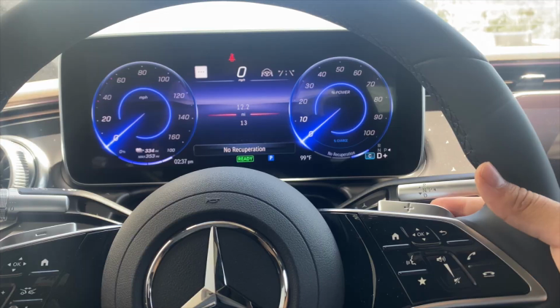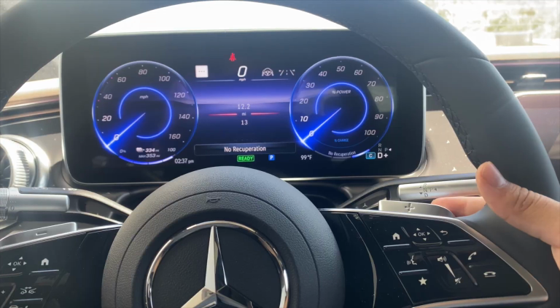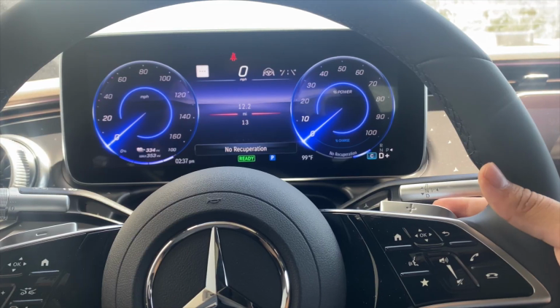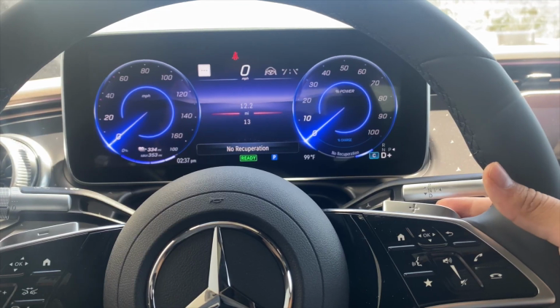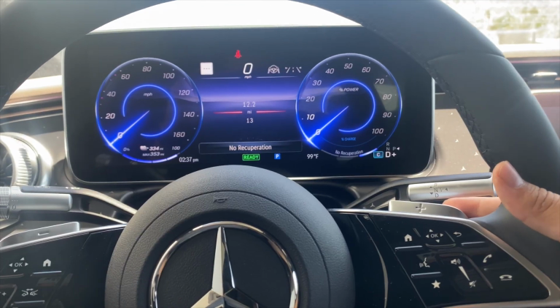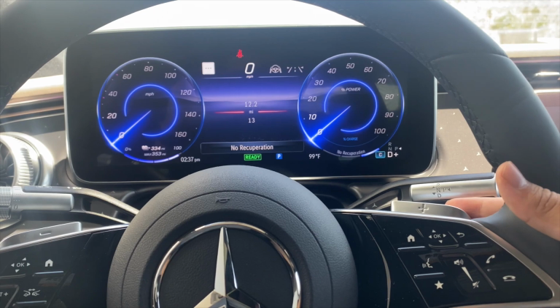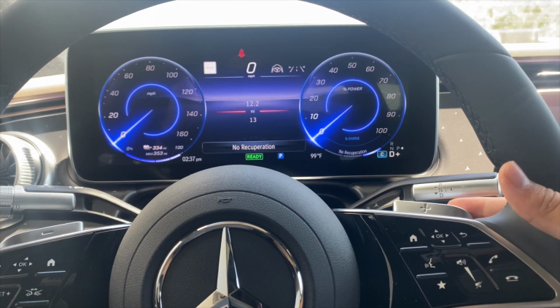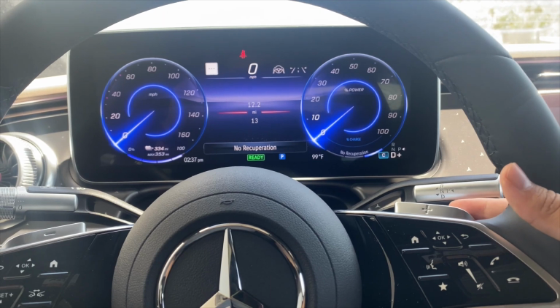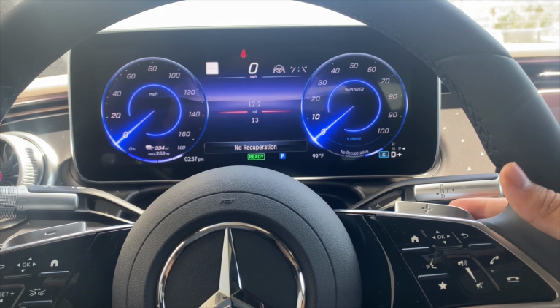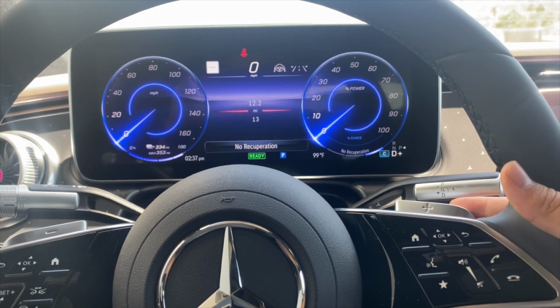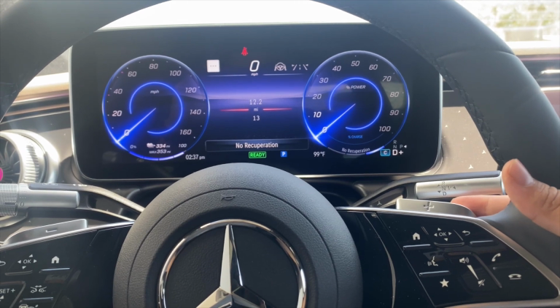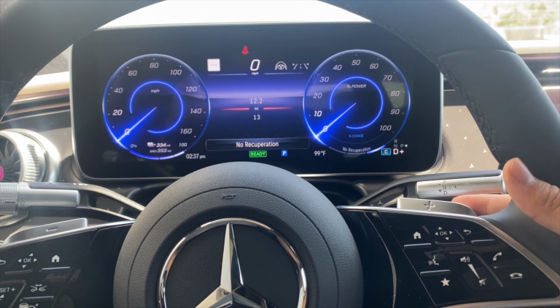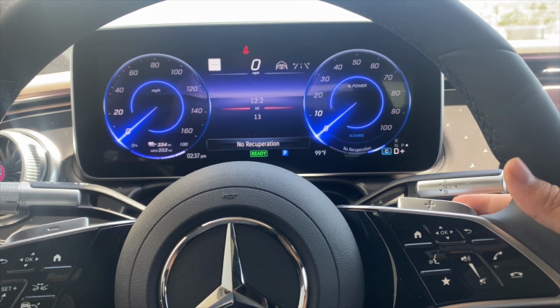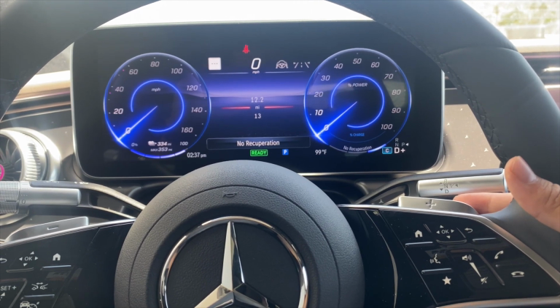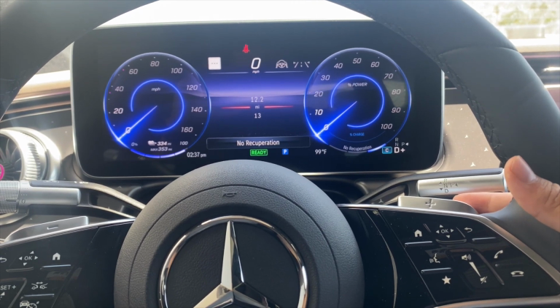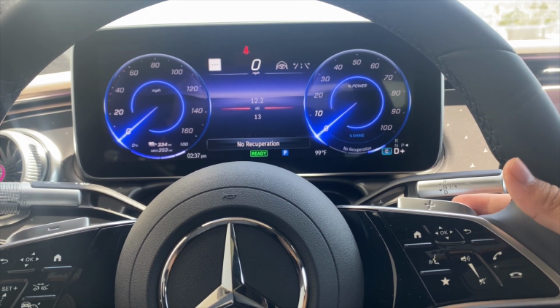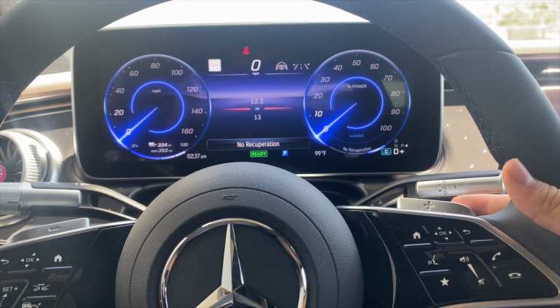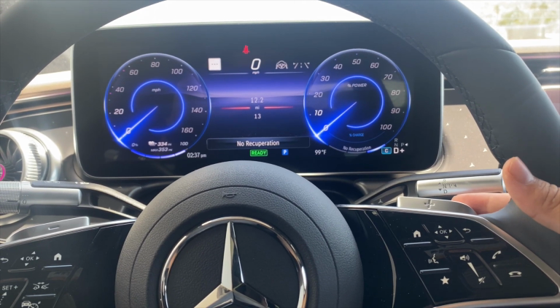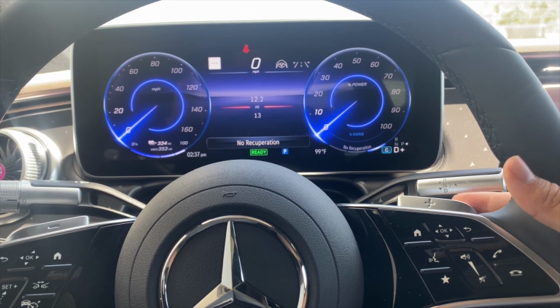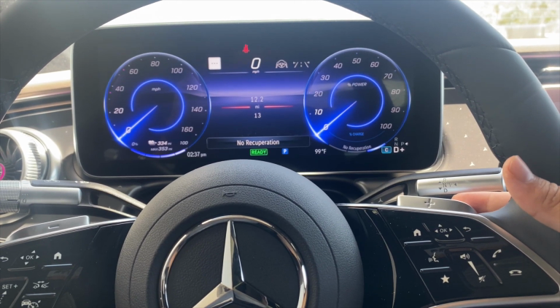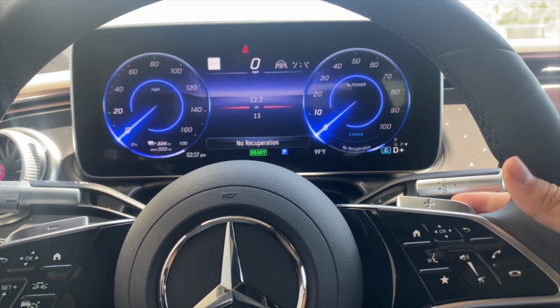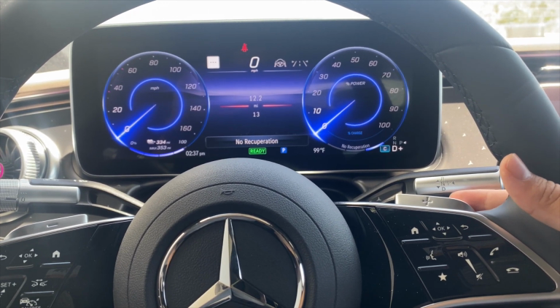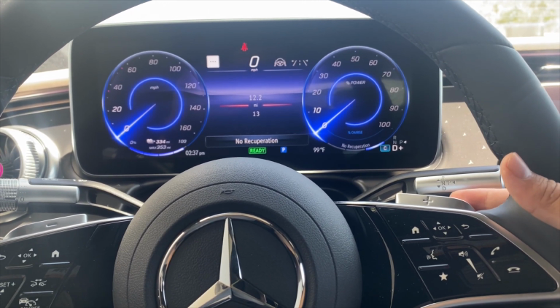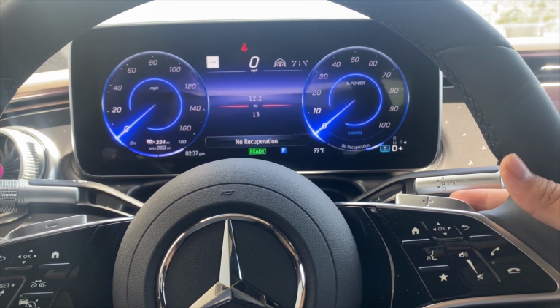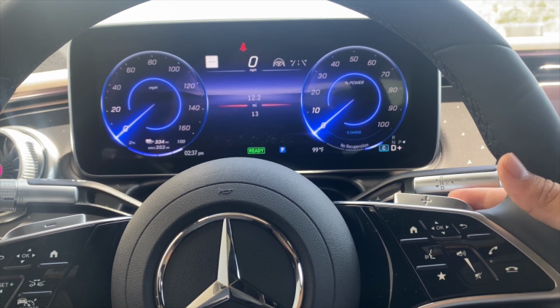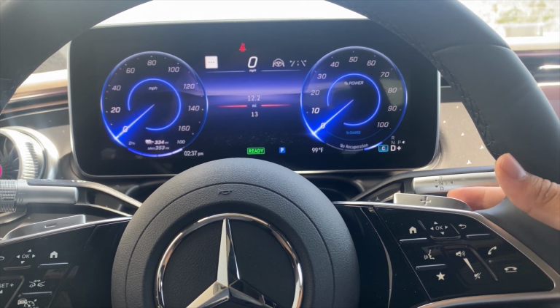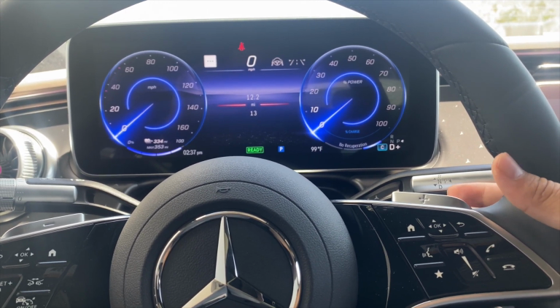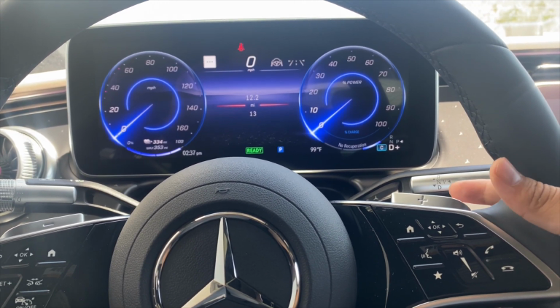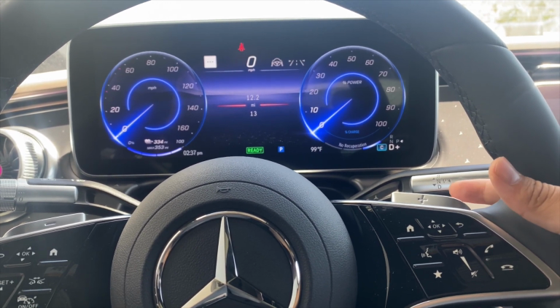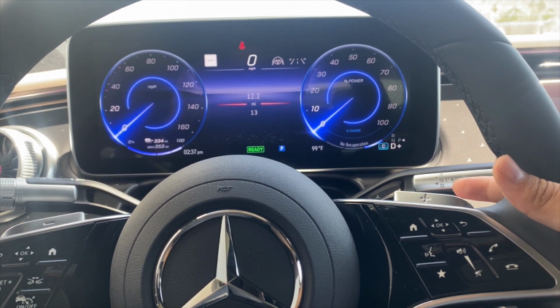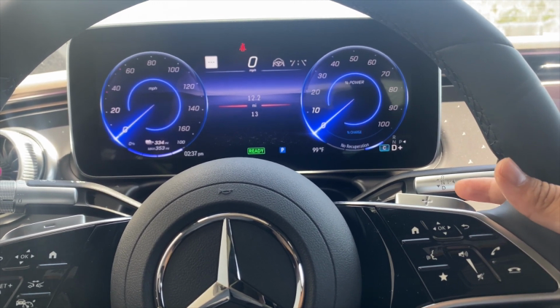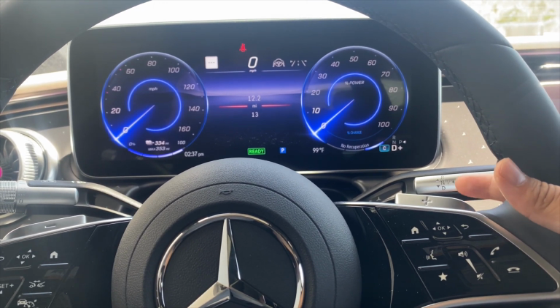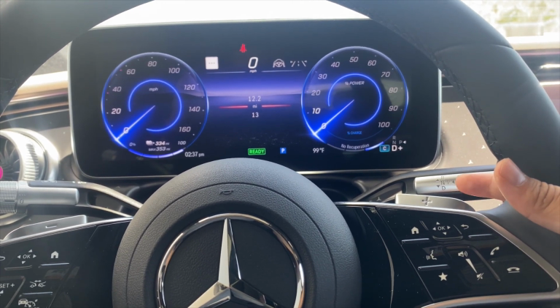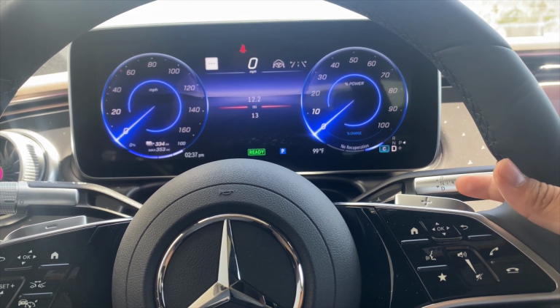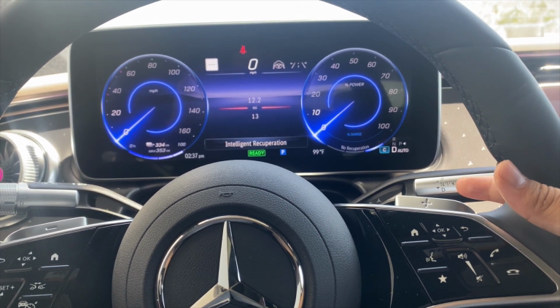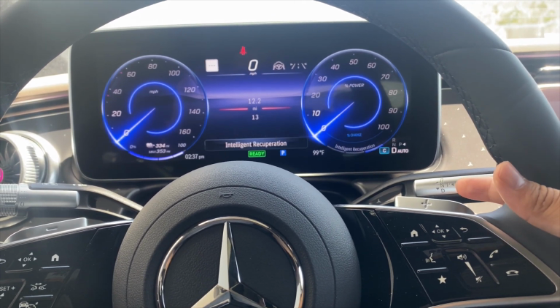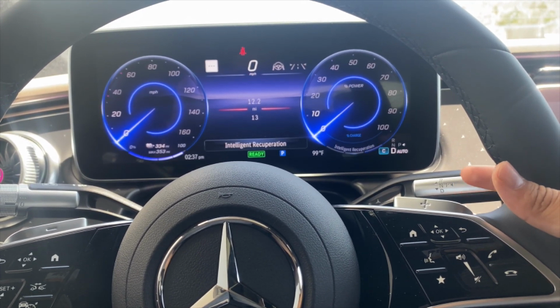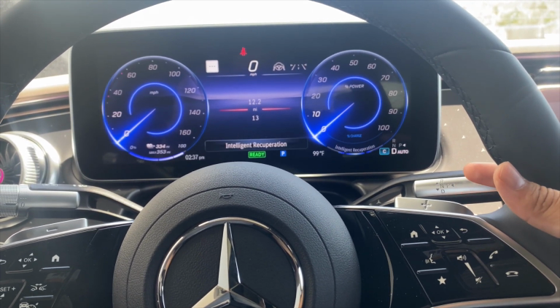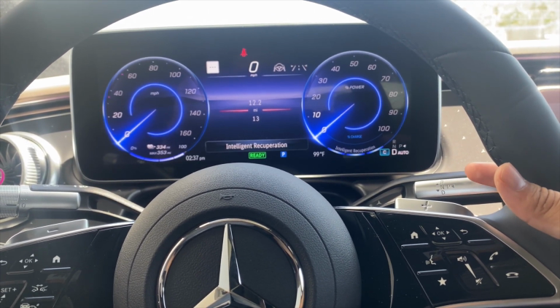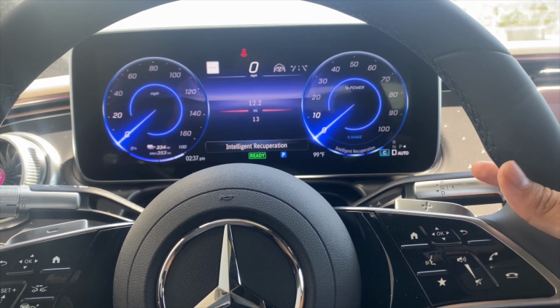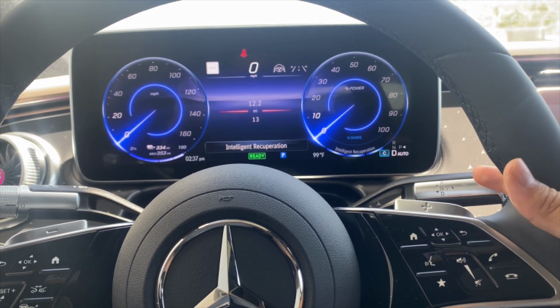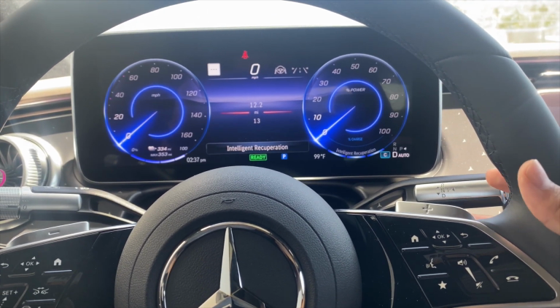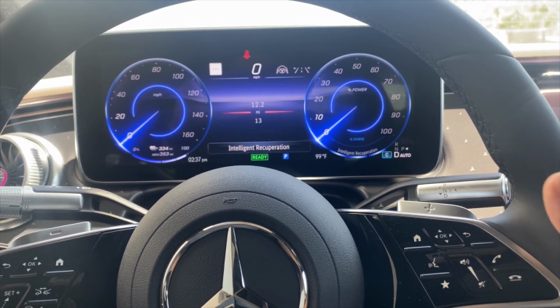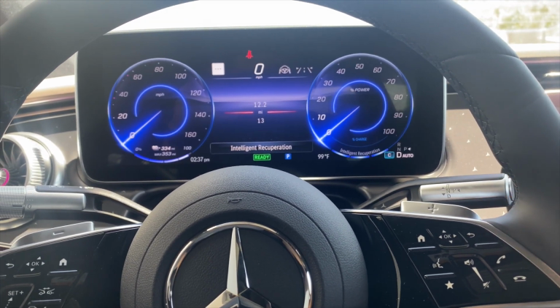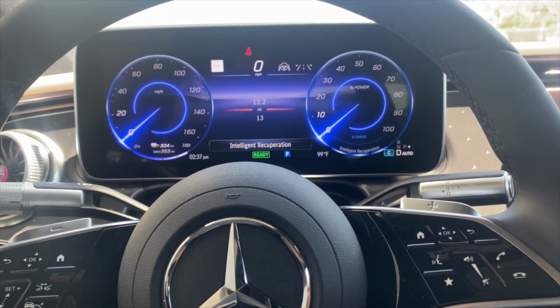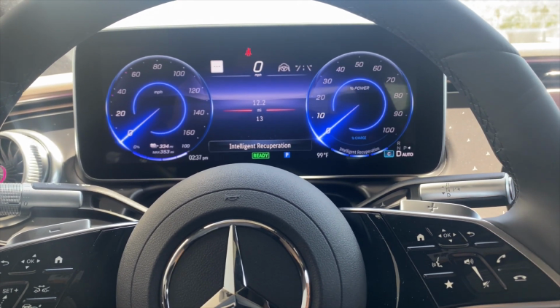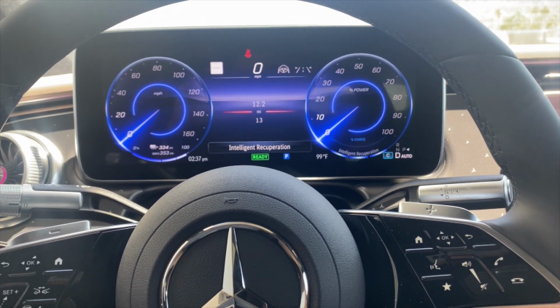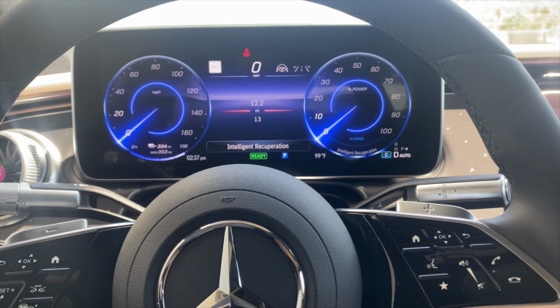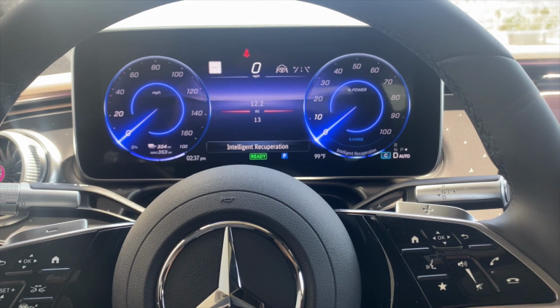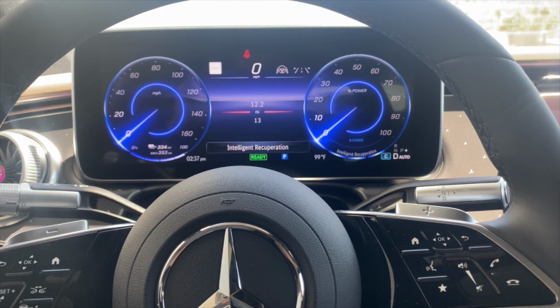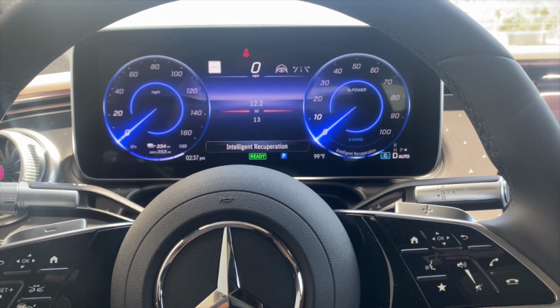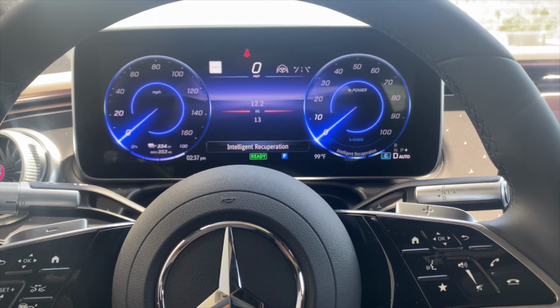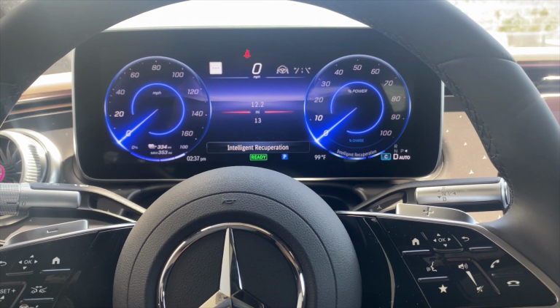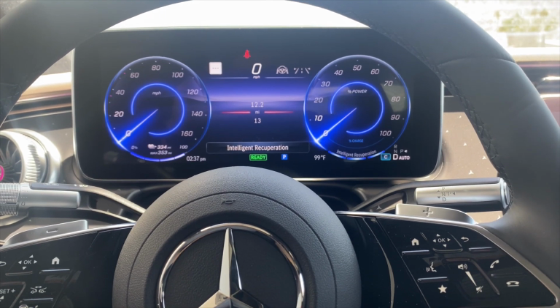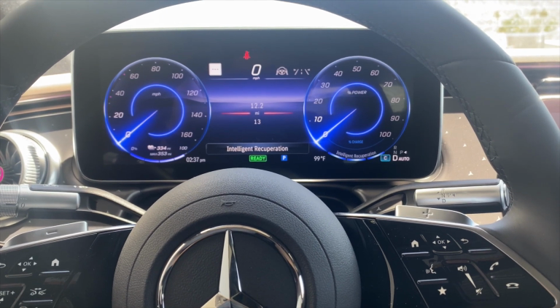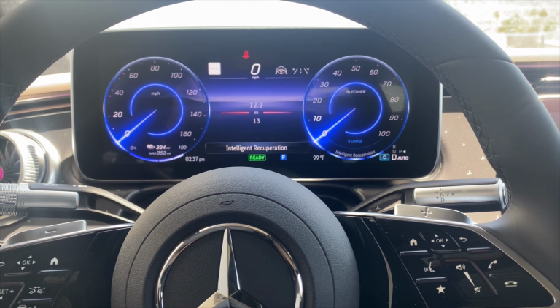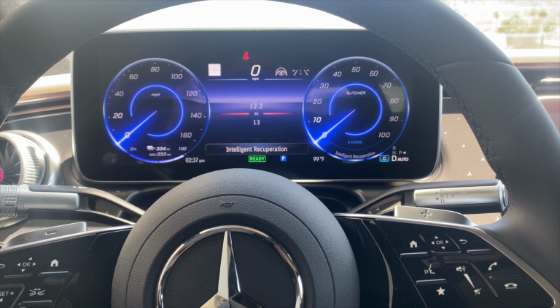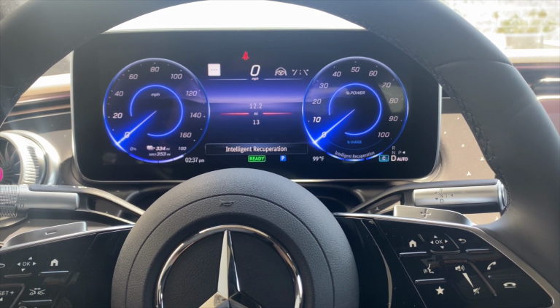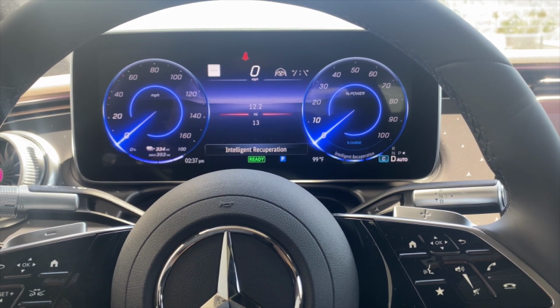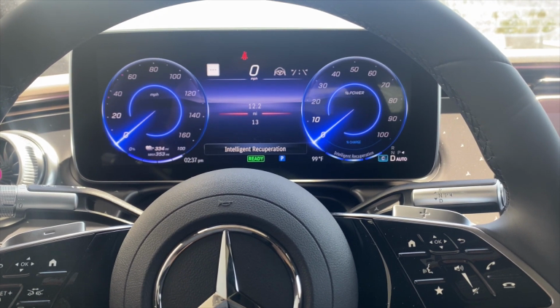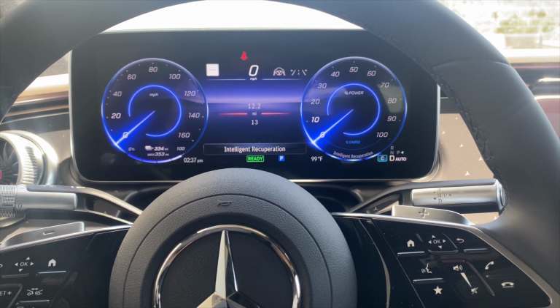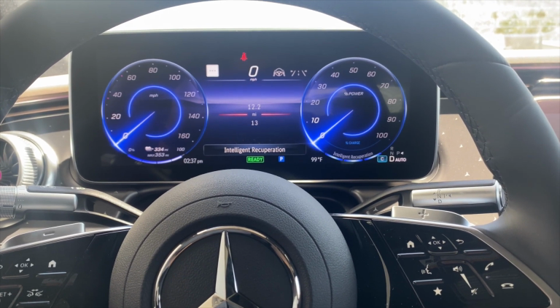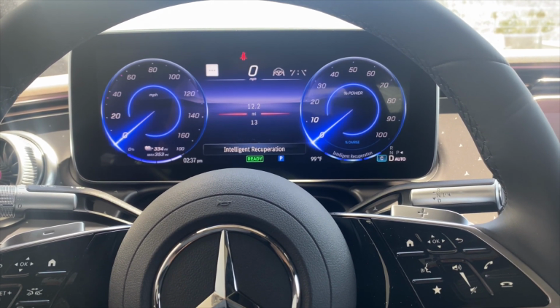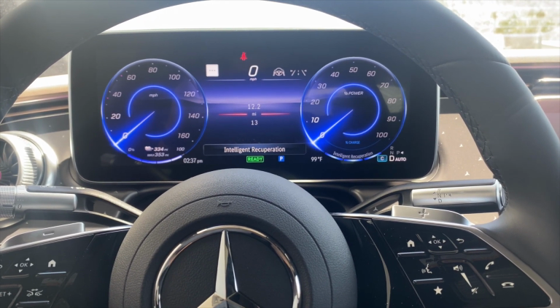If I hold down the plus or minus paddle shifter, it'll put me into intelligent recuperation.